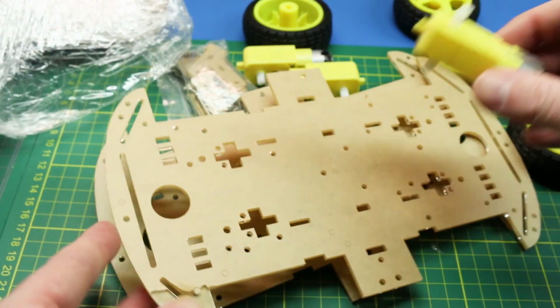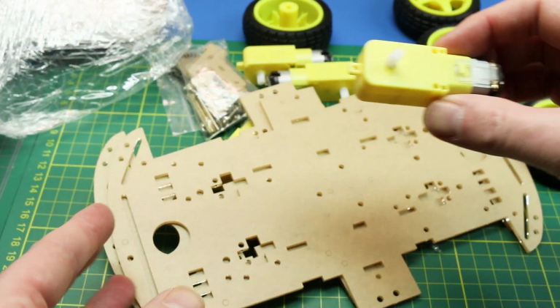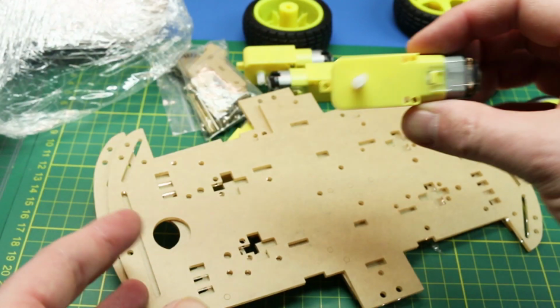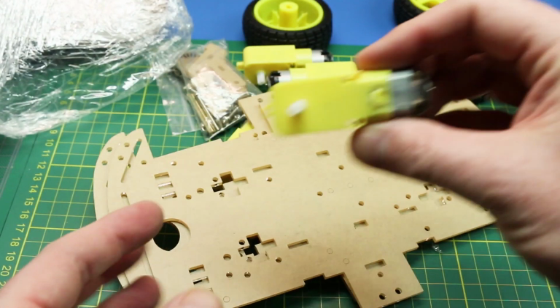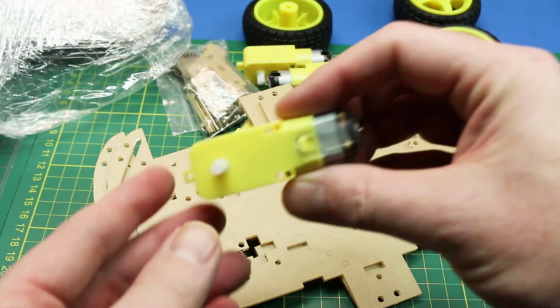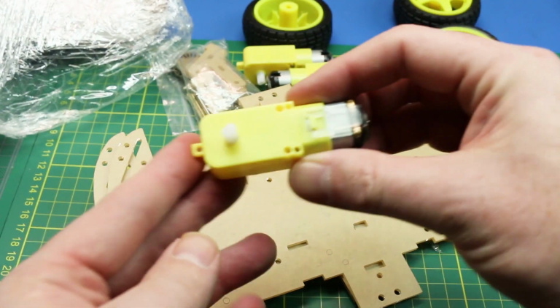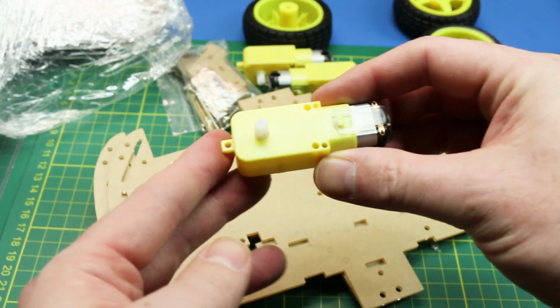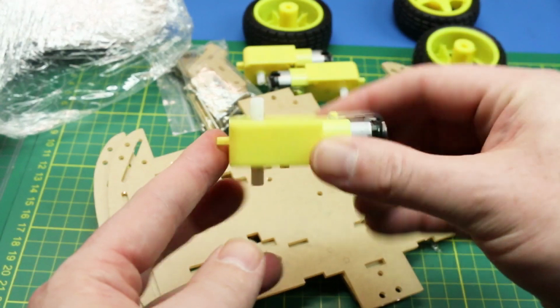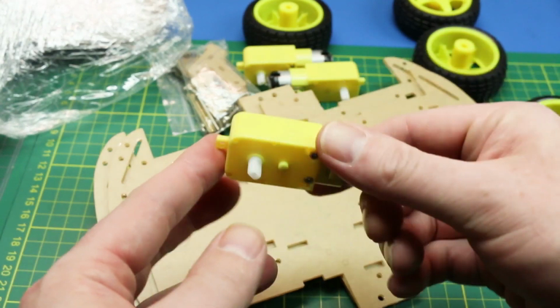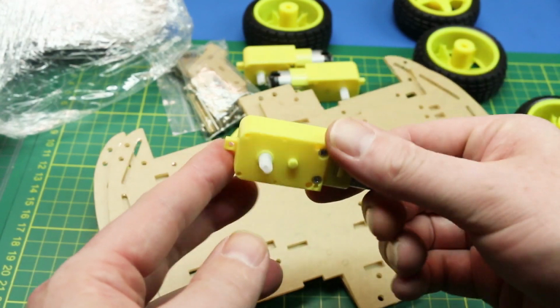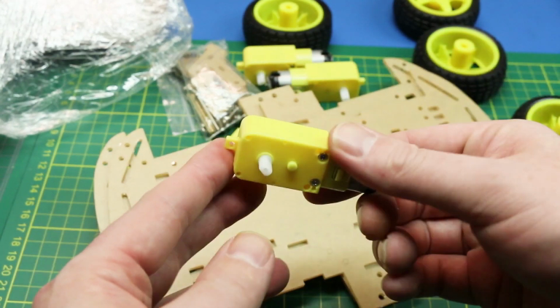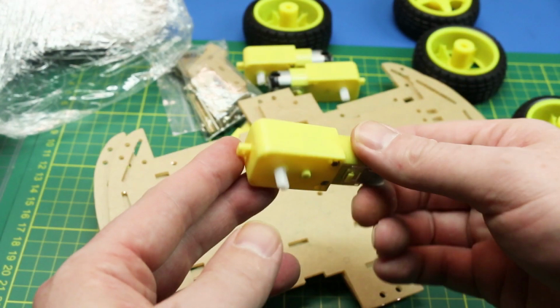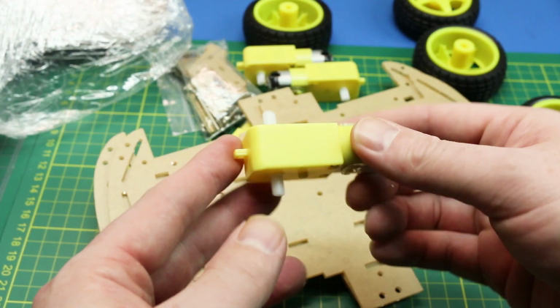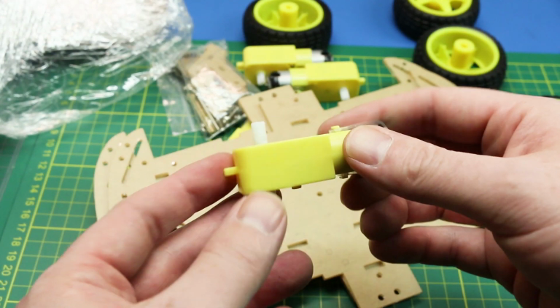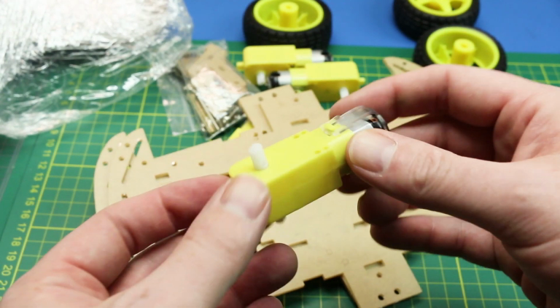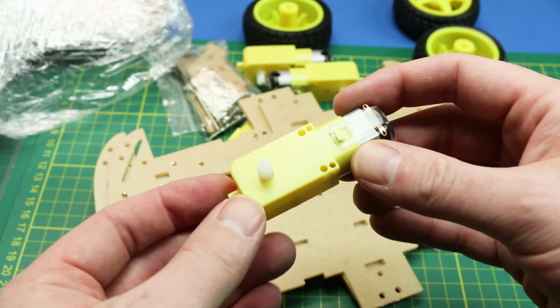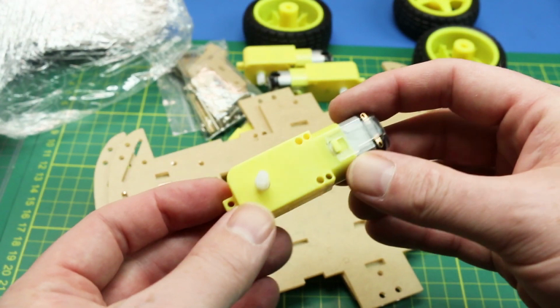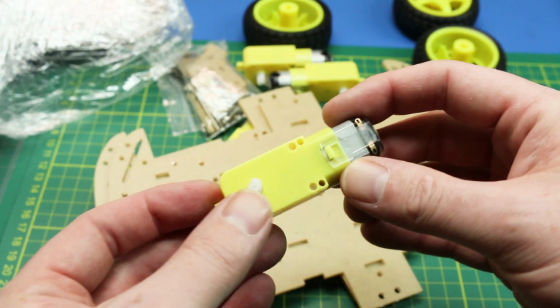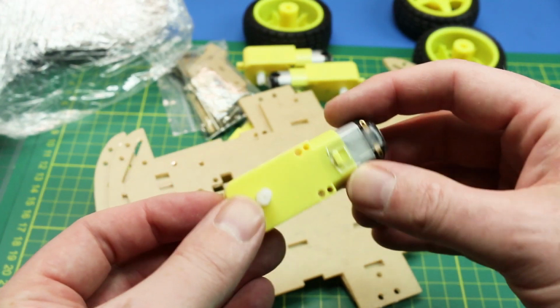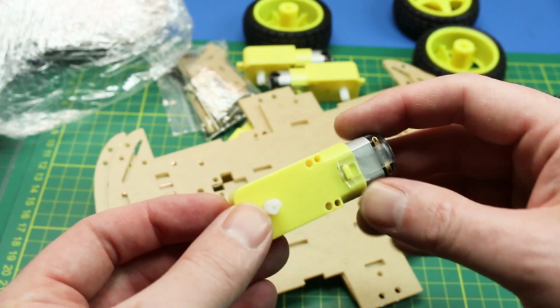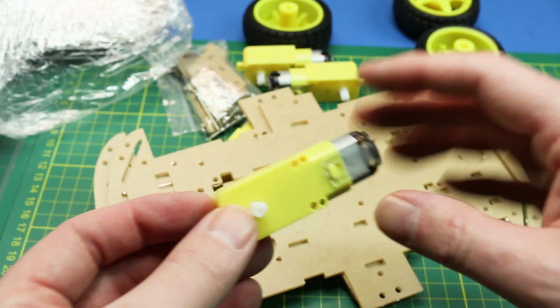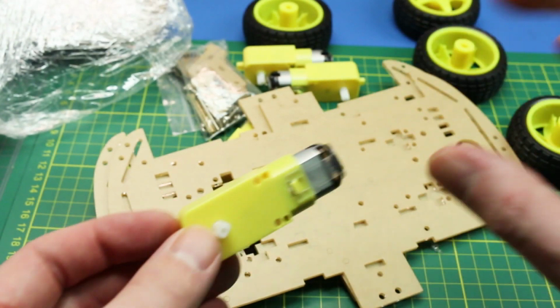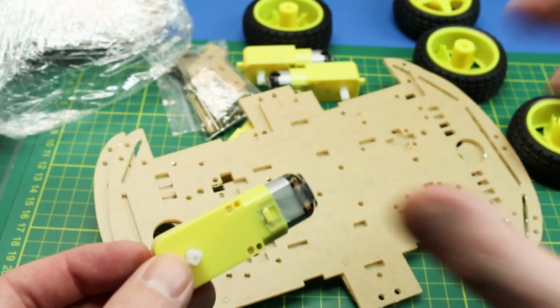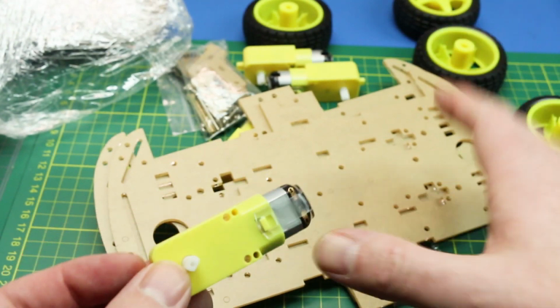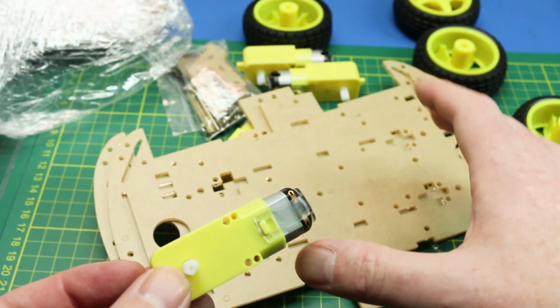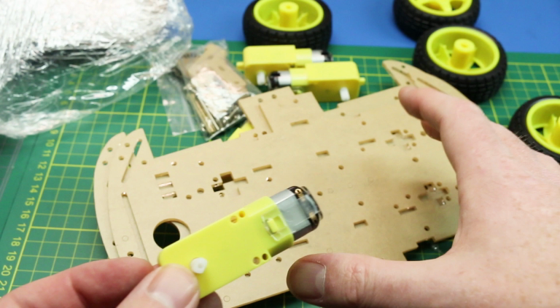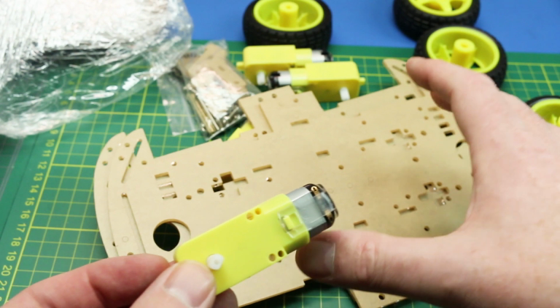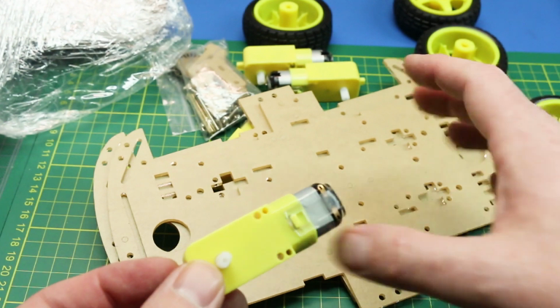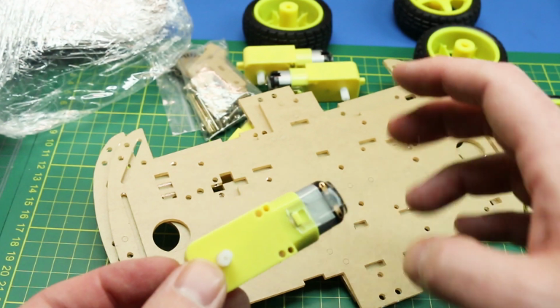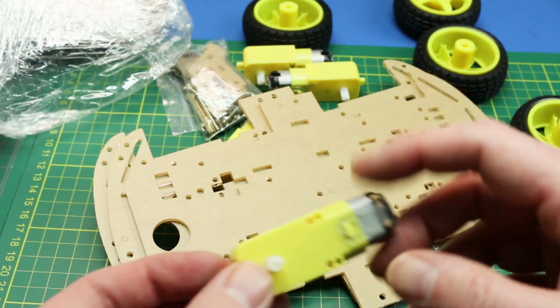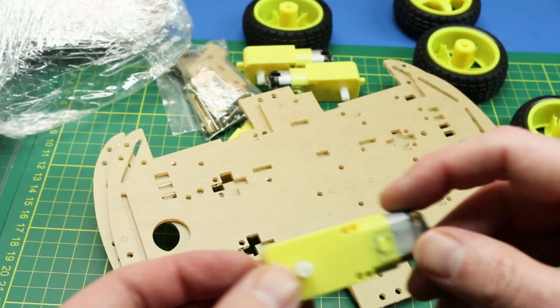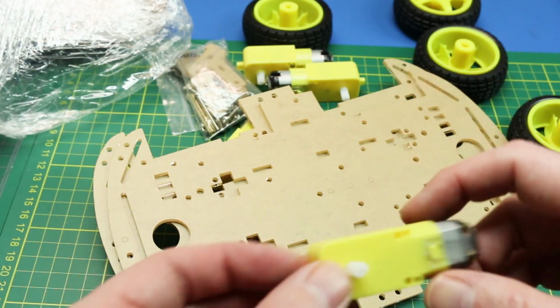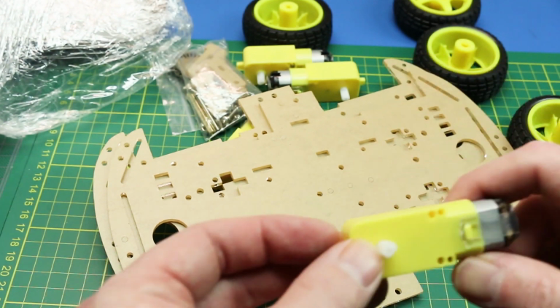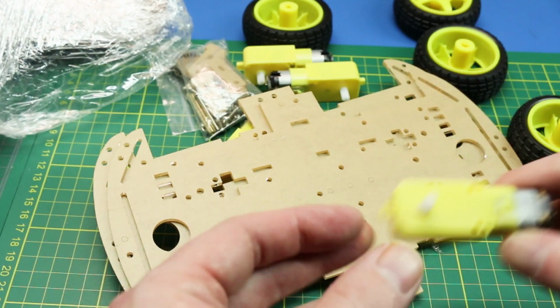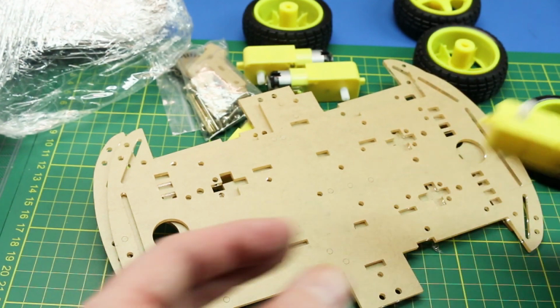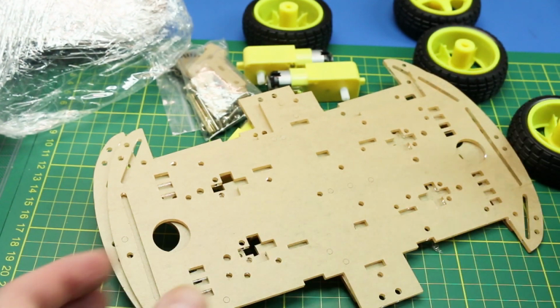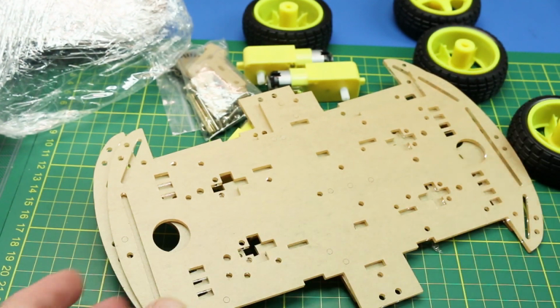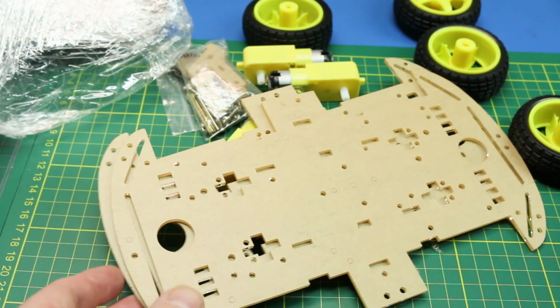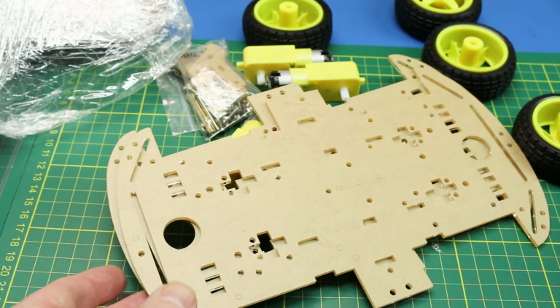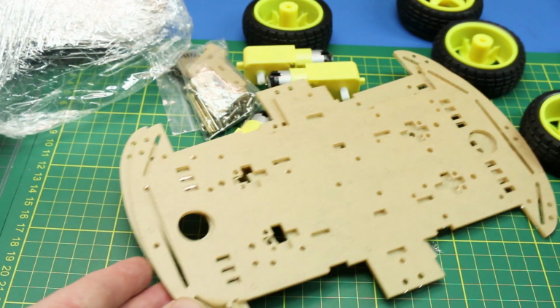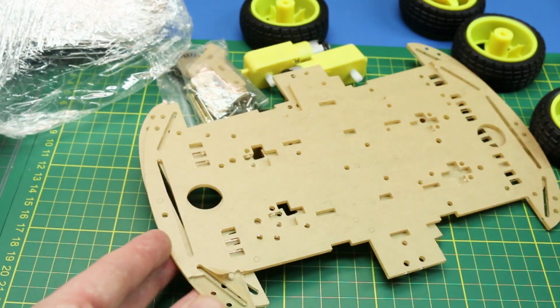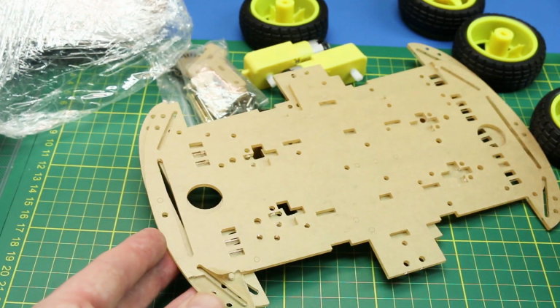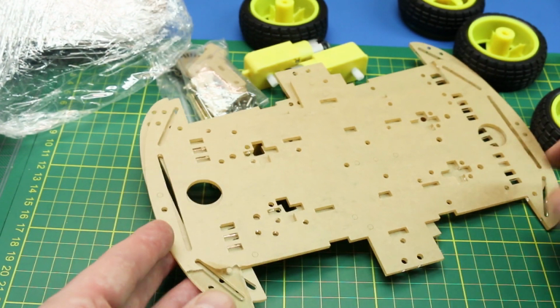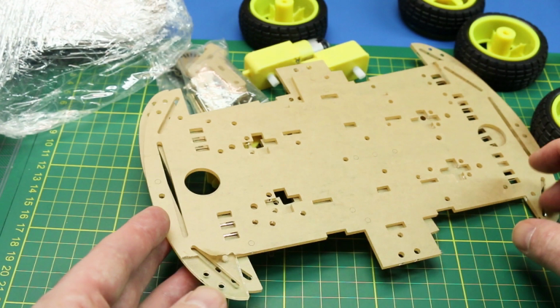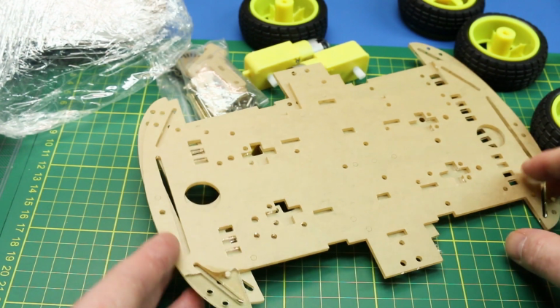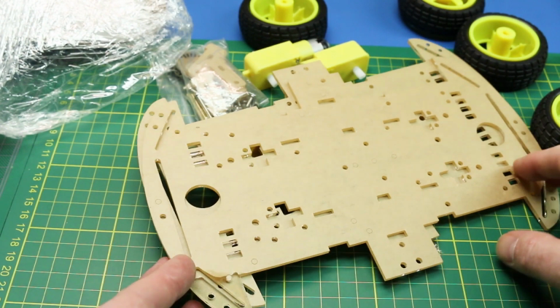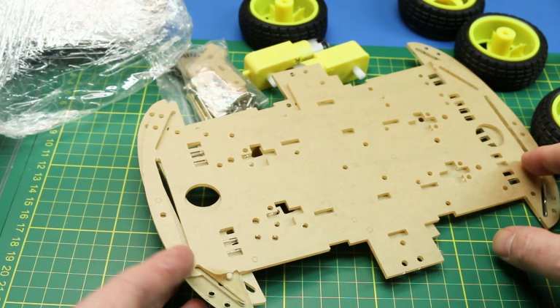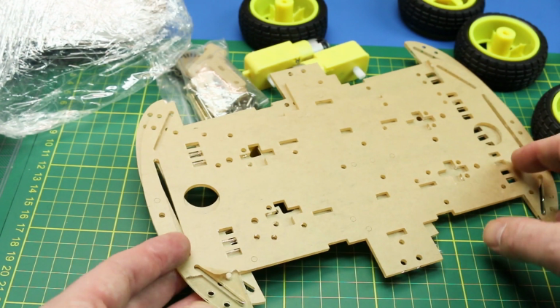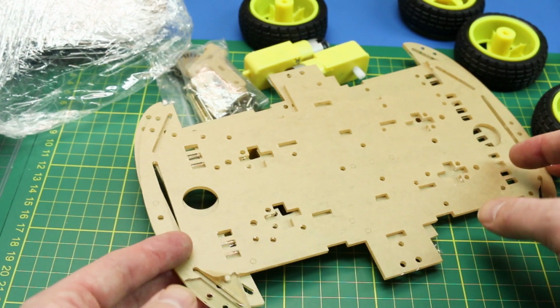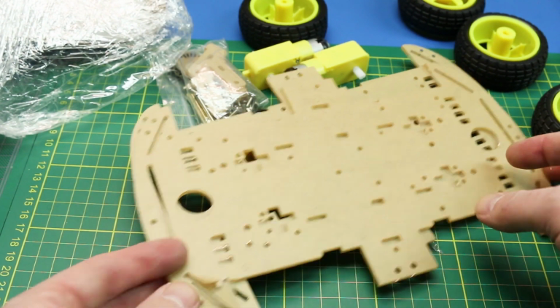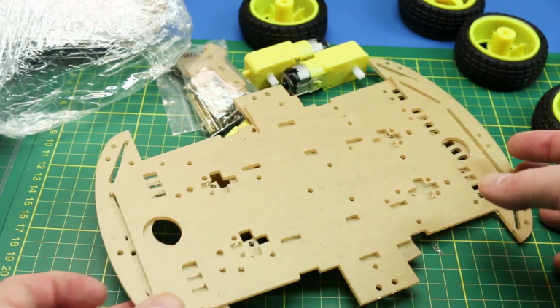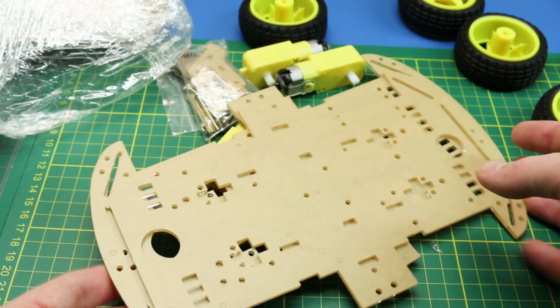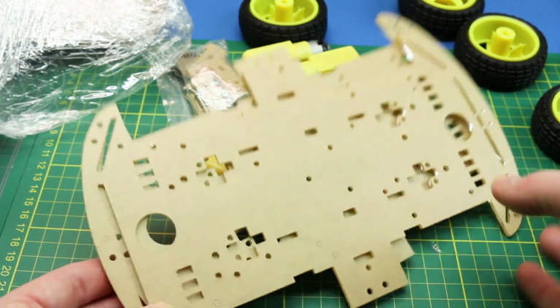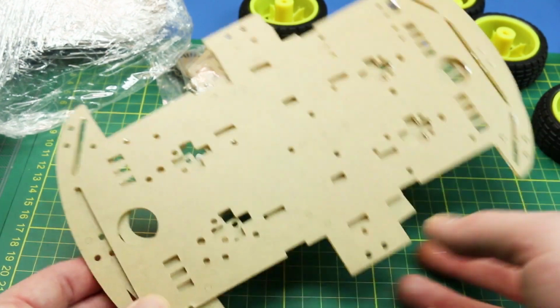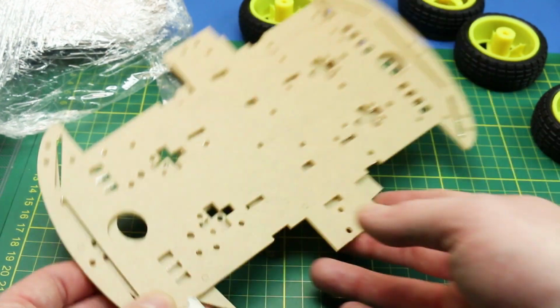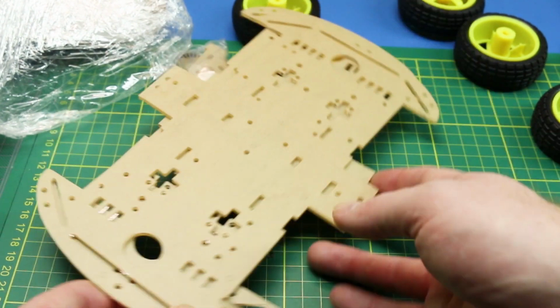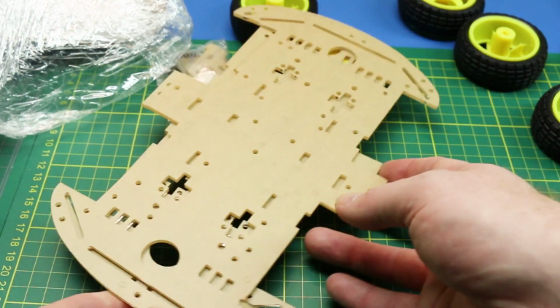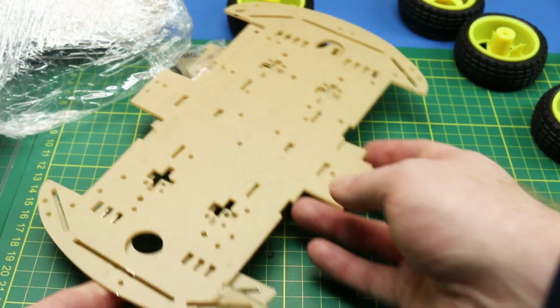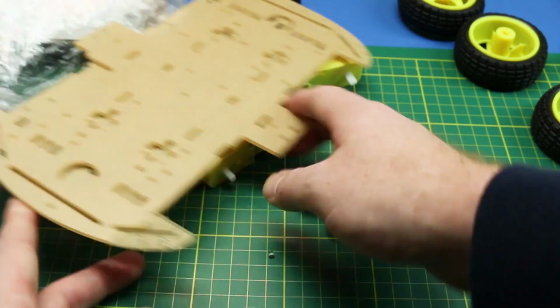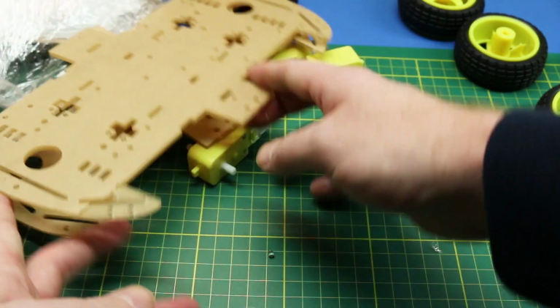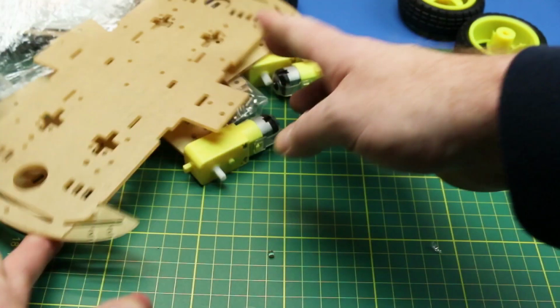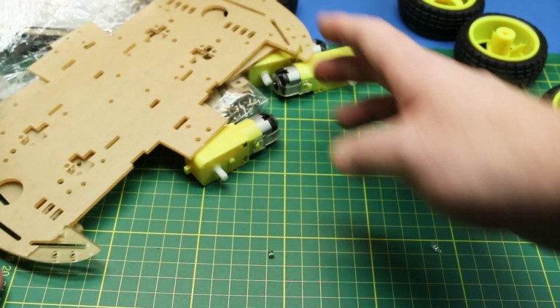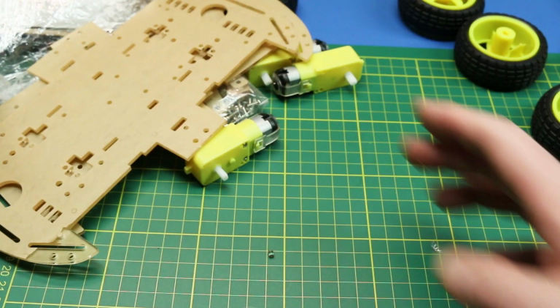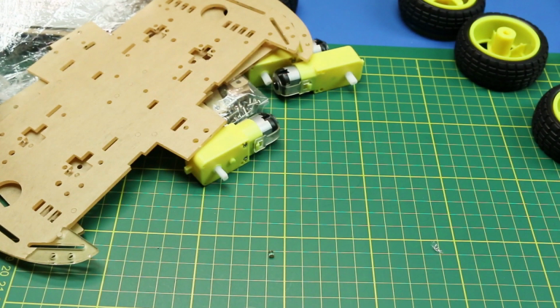Just standard DC brush motors — nothing fancy, but the price of these is very reasonable to get into the robotics hobby, and I'll show you where I started.